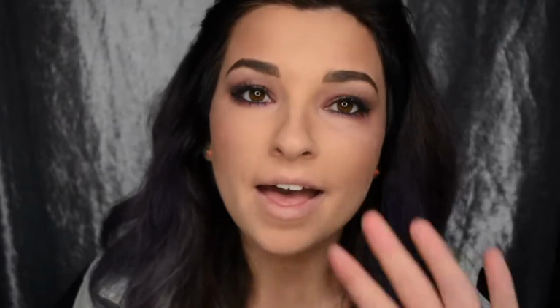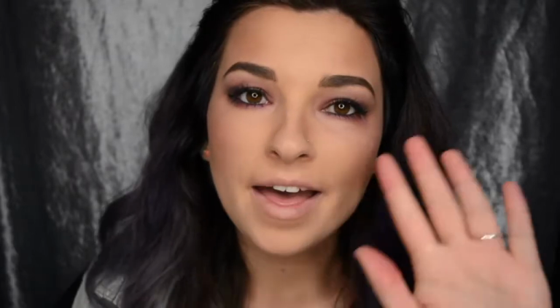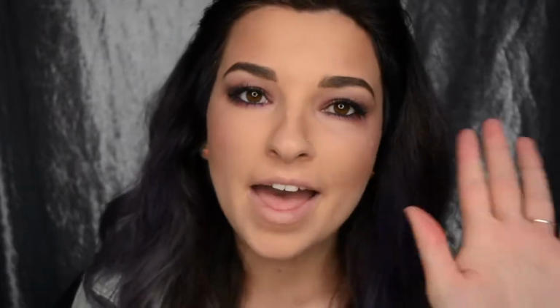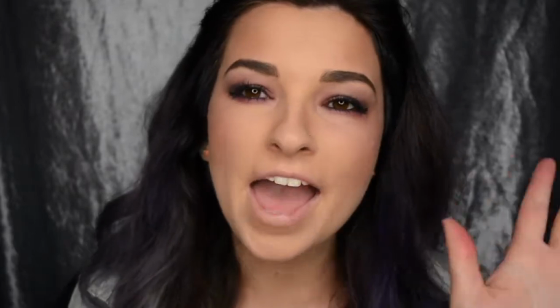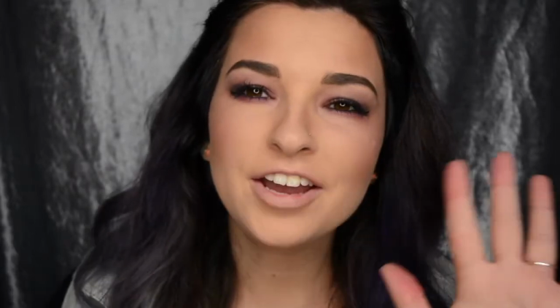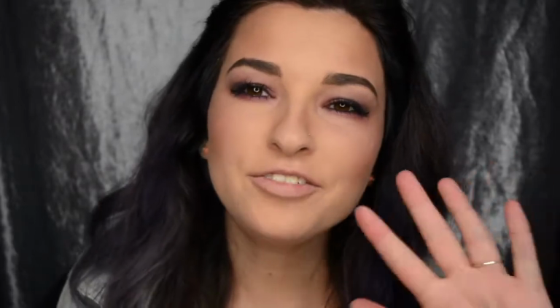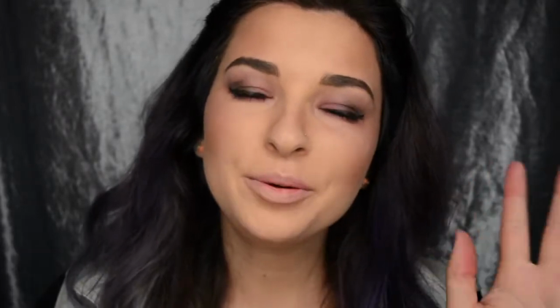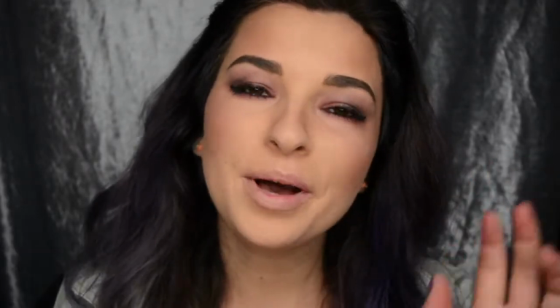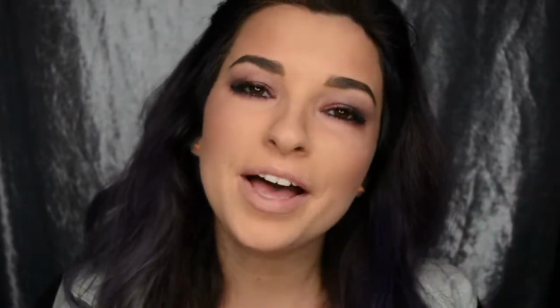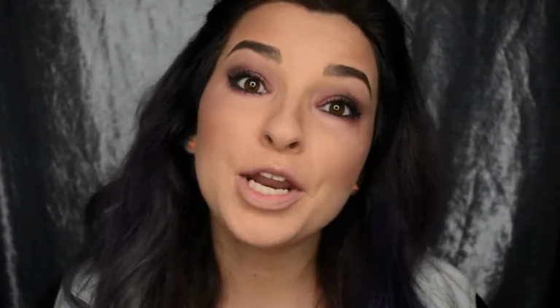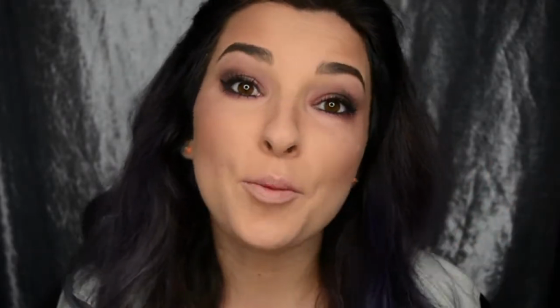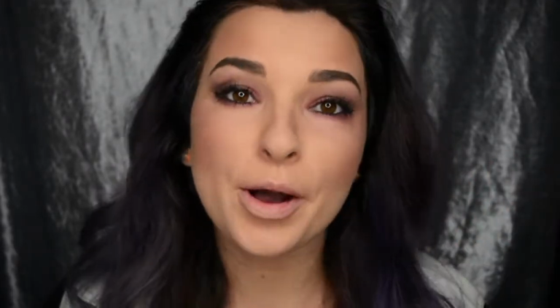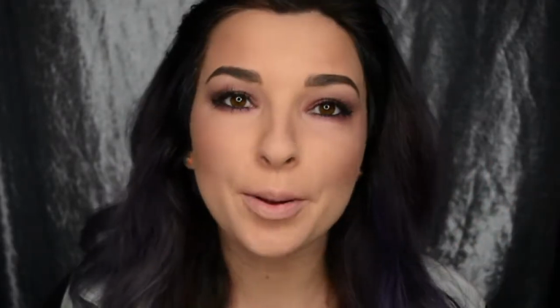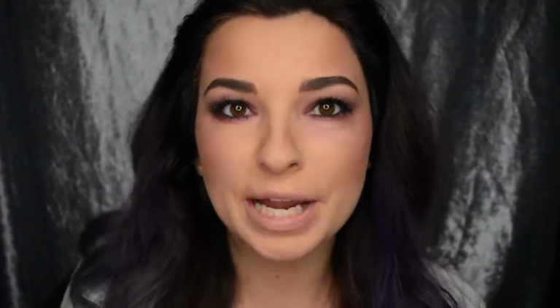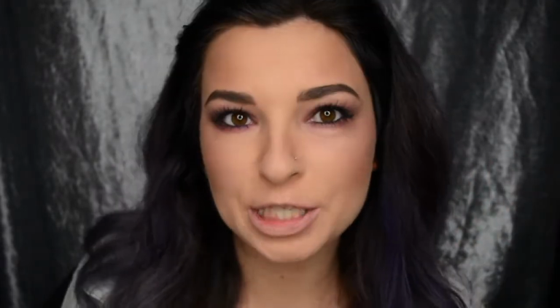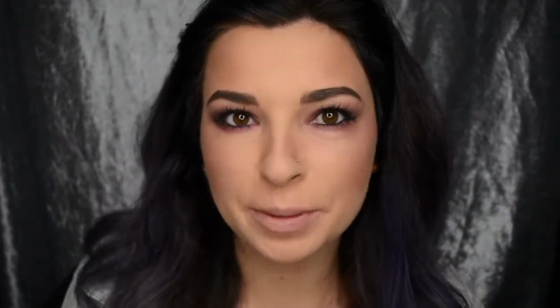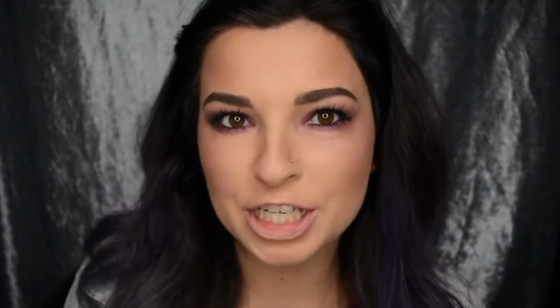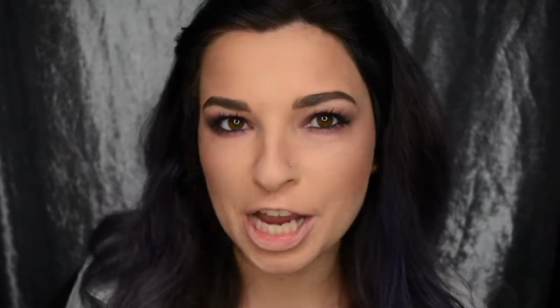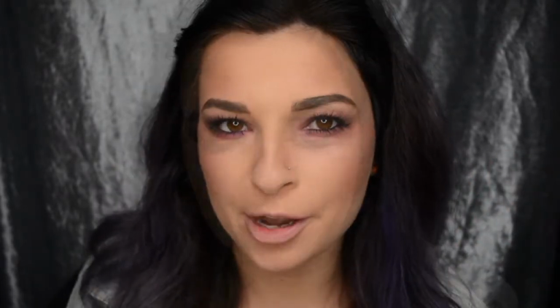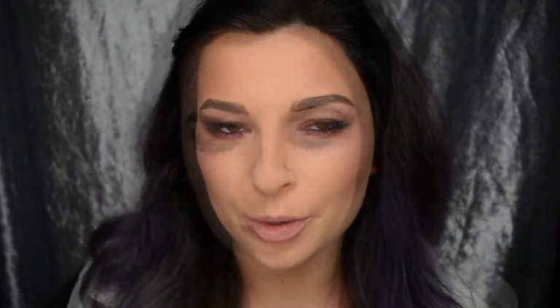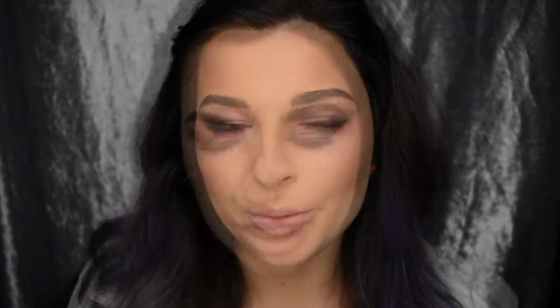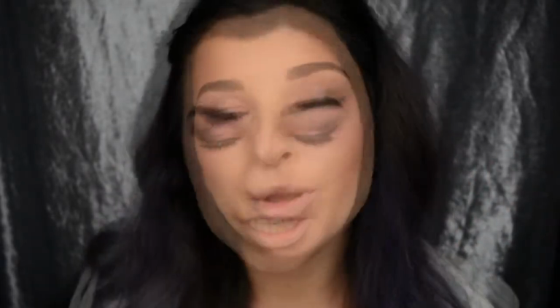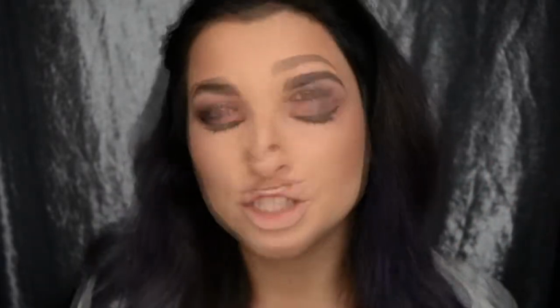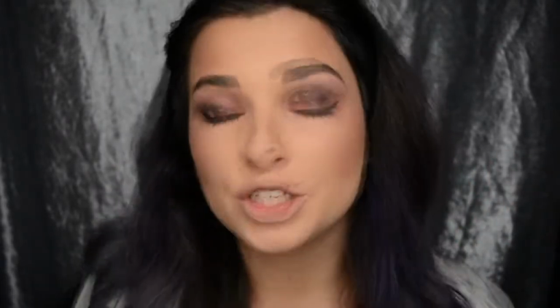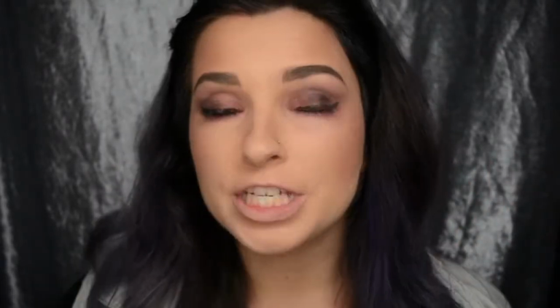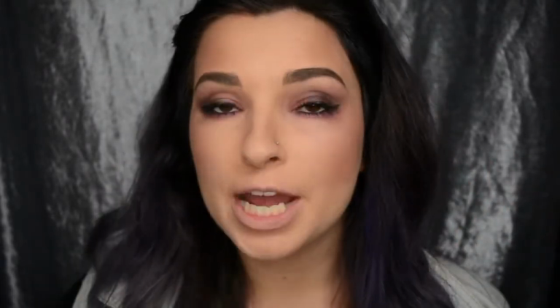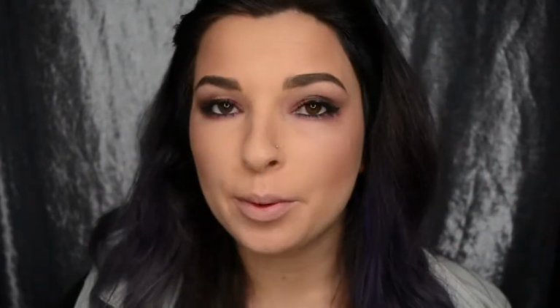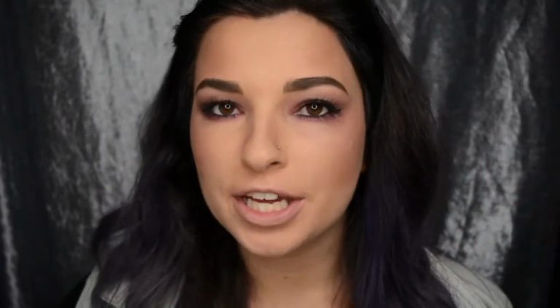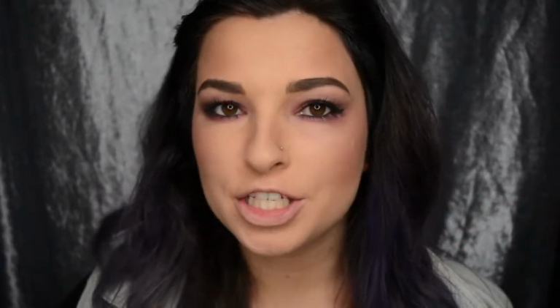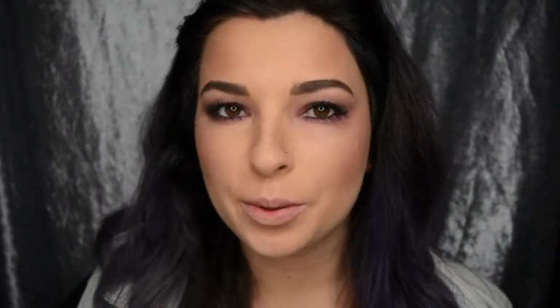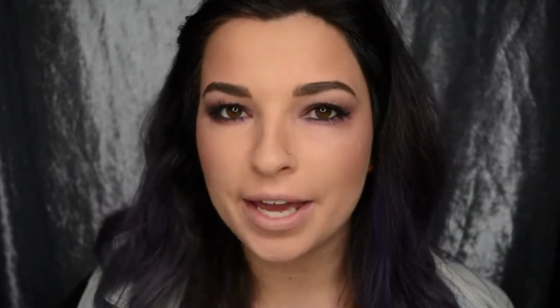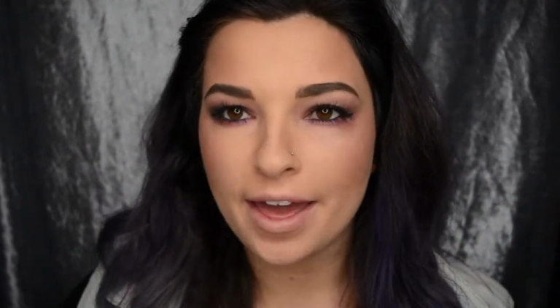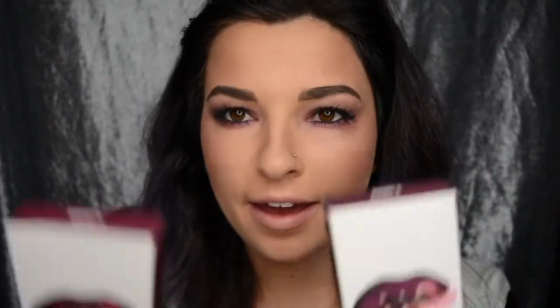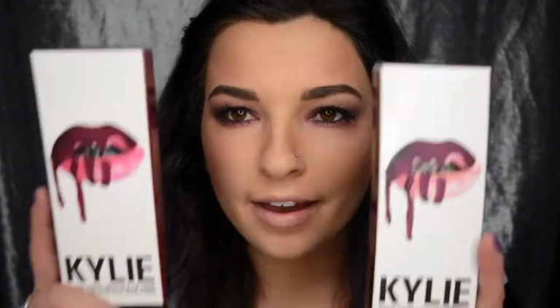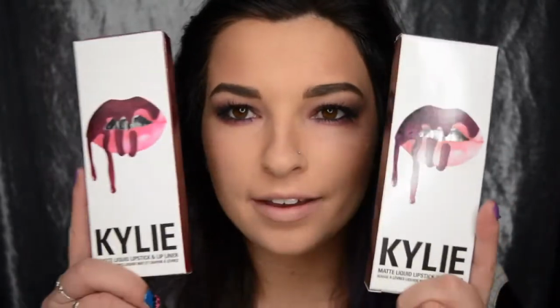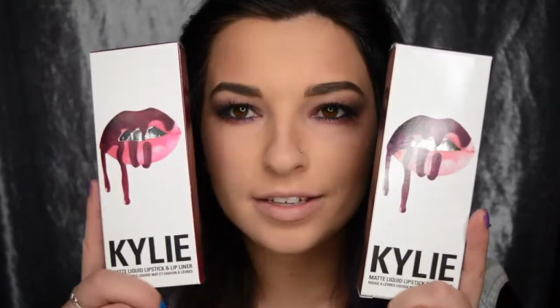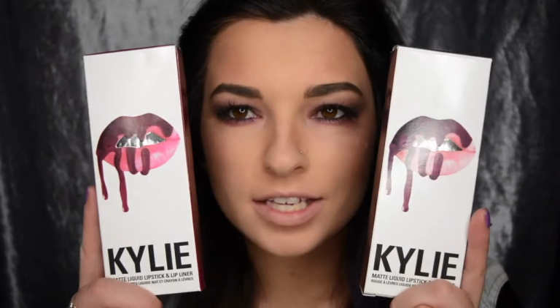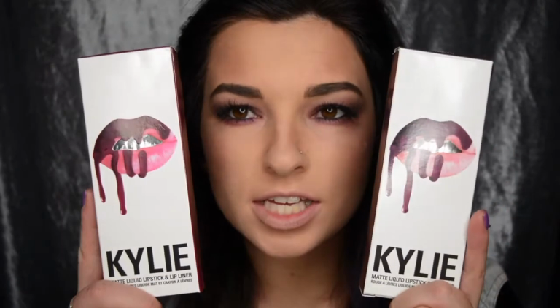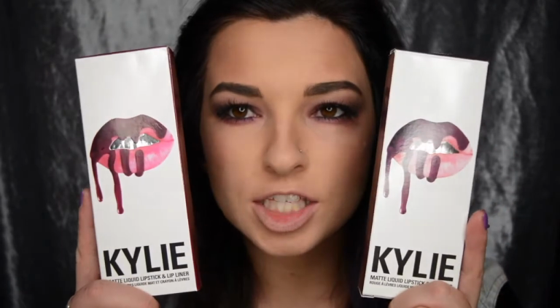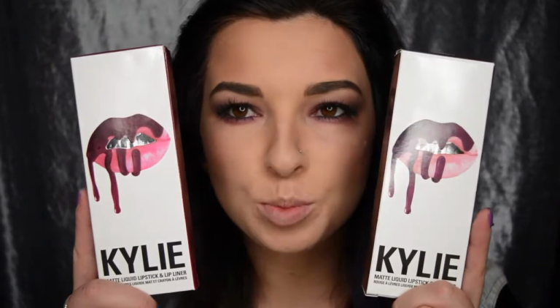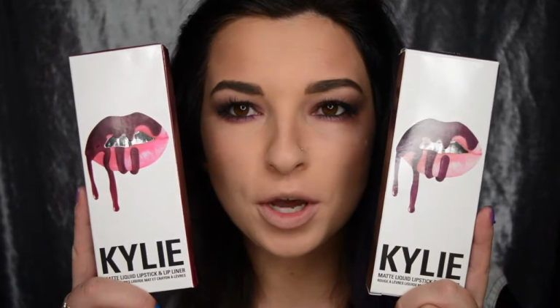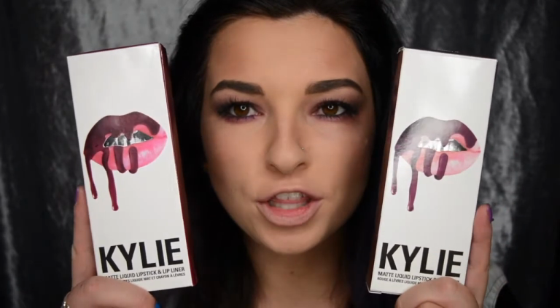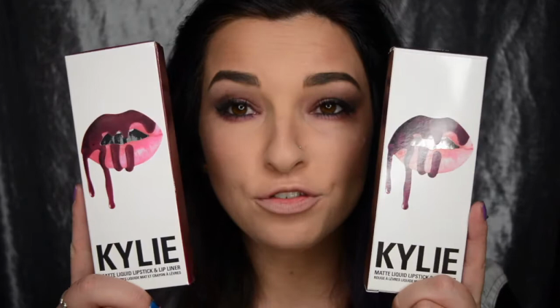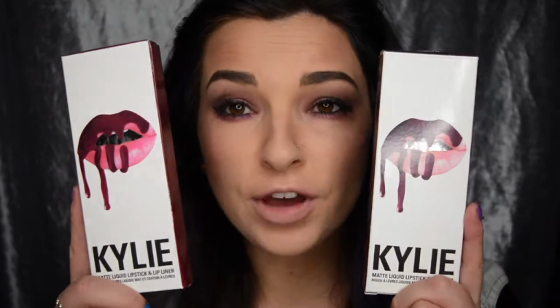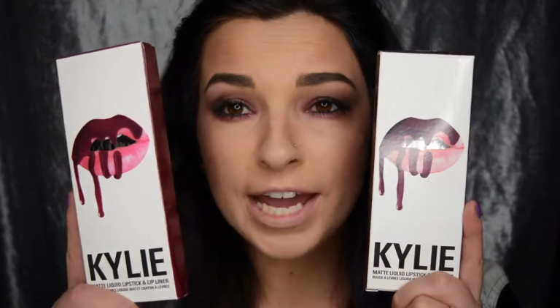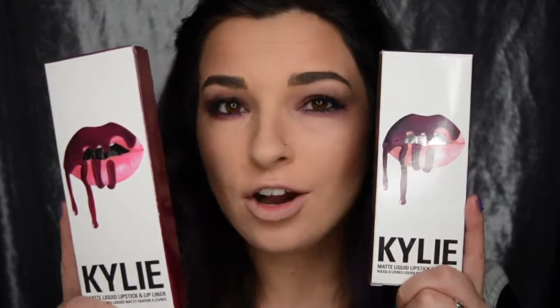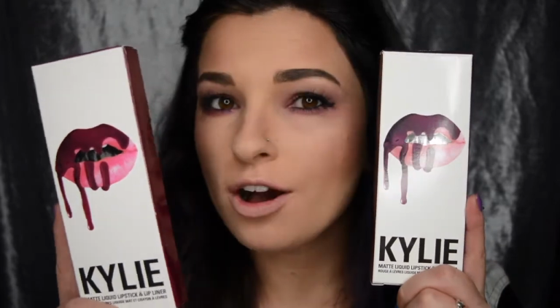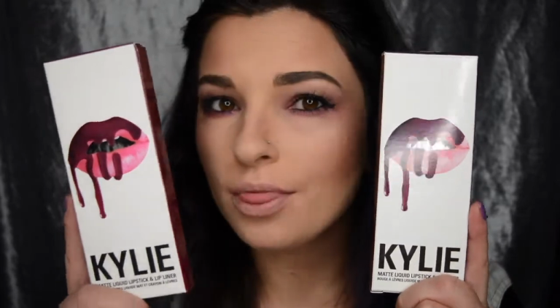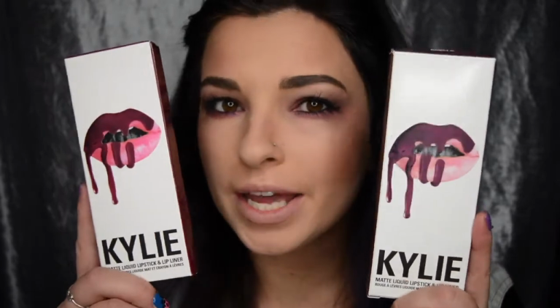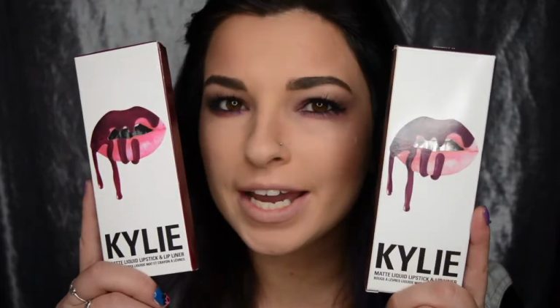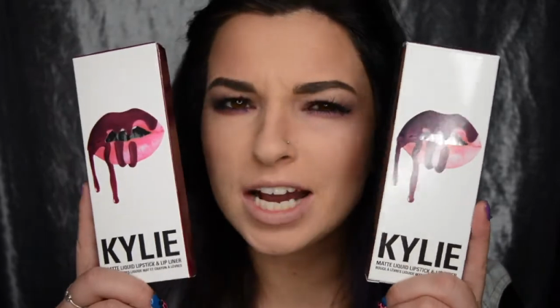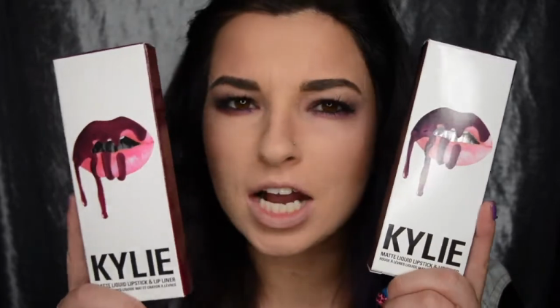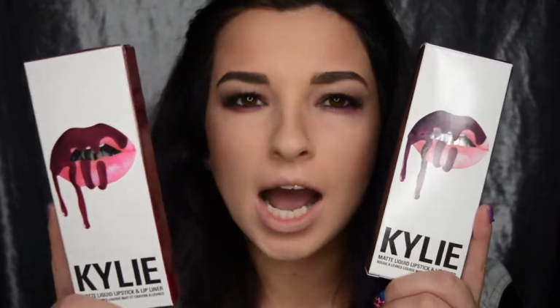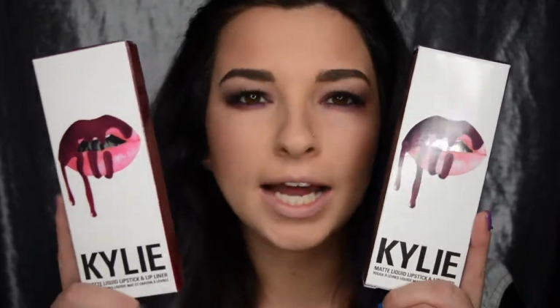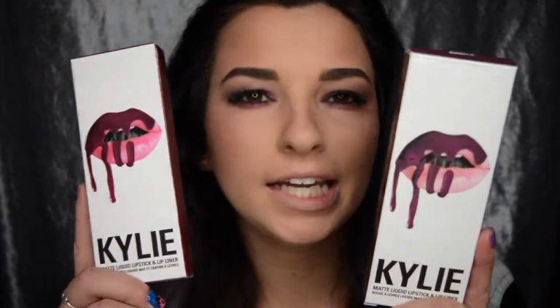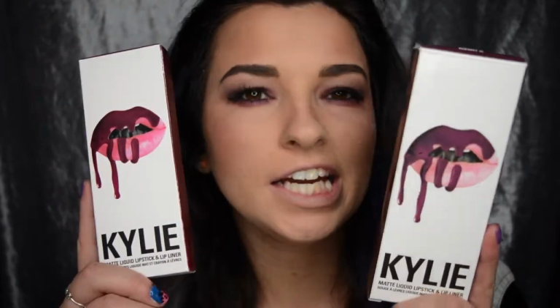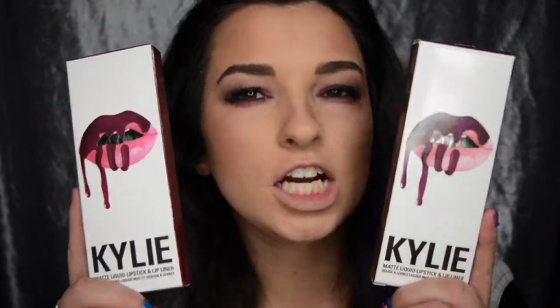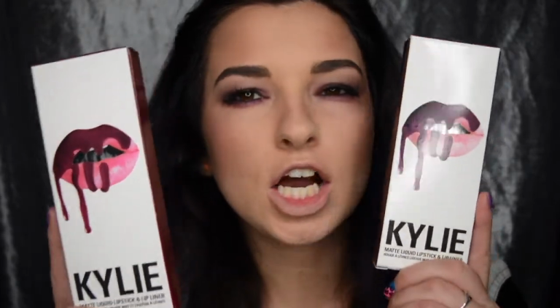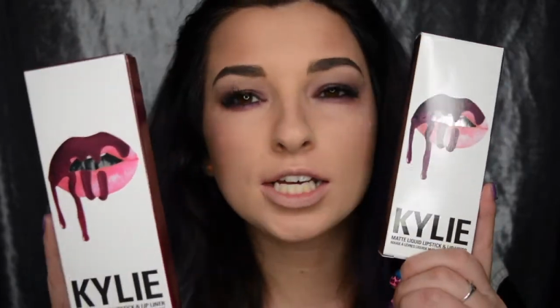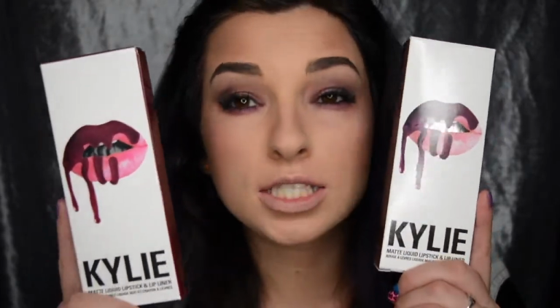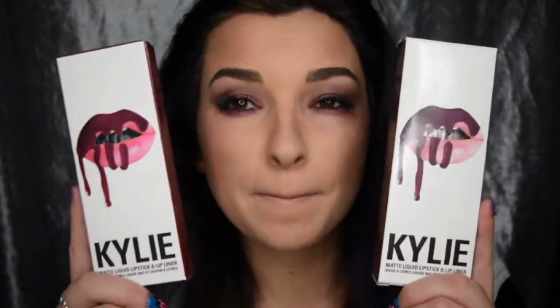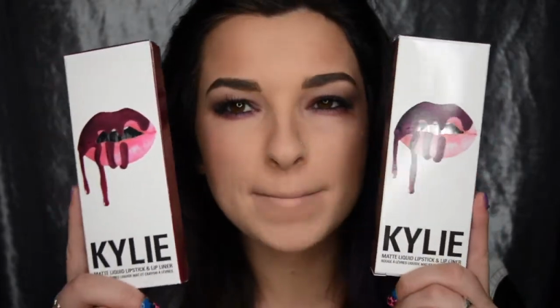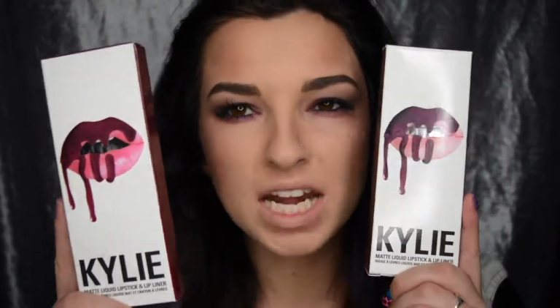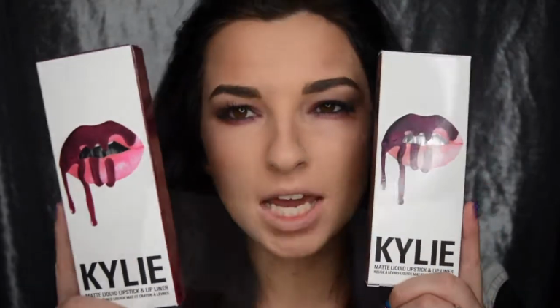Hey everyone, welcome back to my channel. So today we are doing a spot the fake on the Kylie Cosmetics.